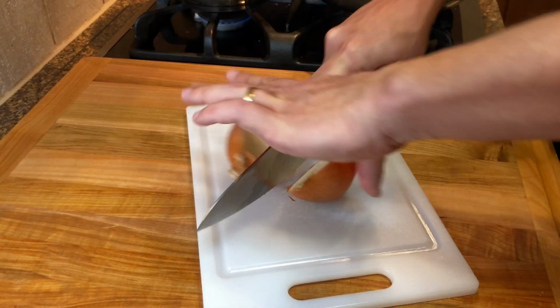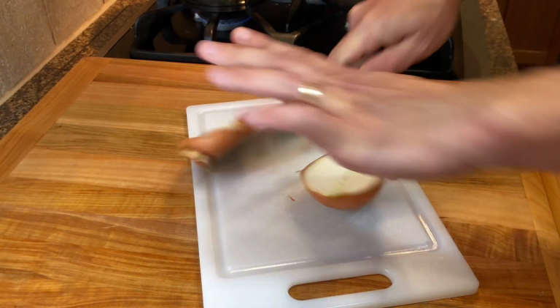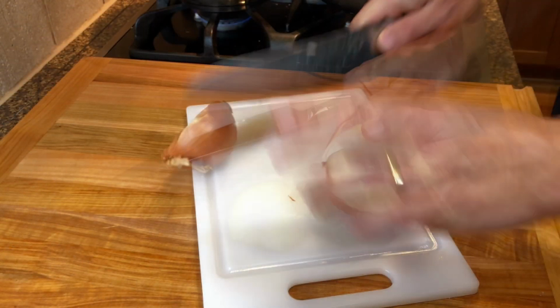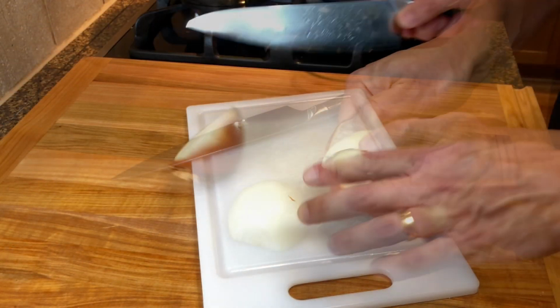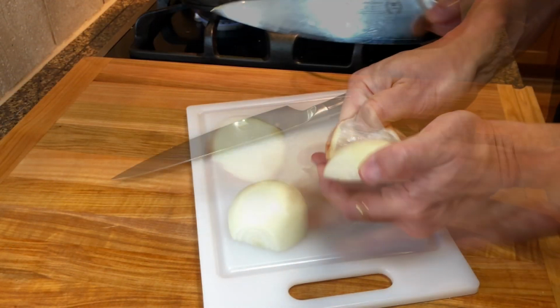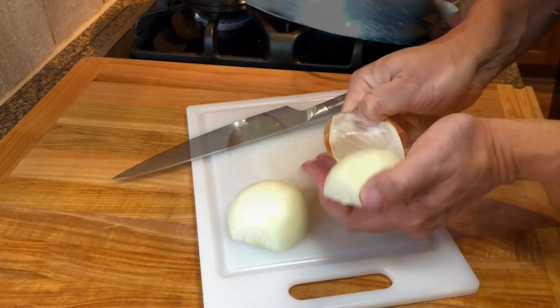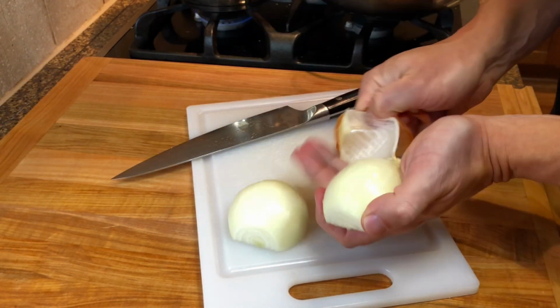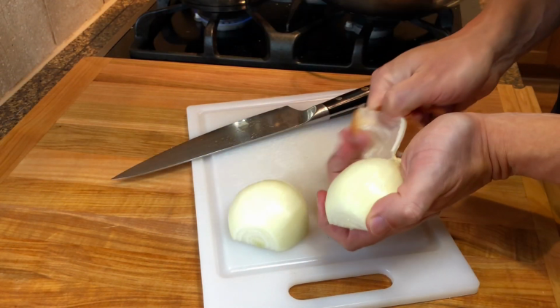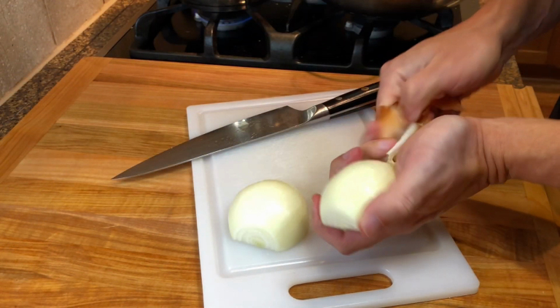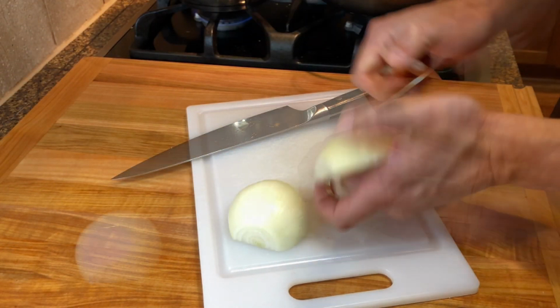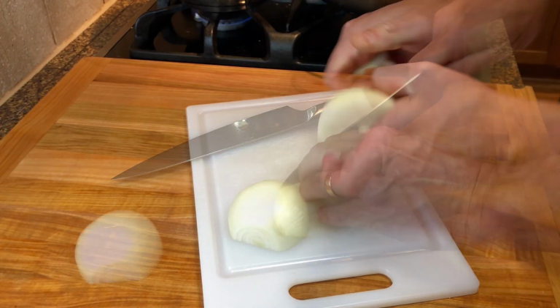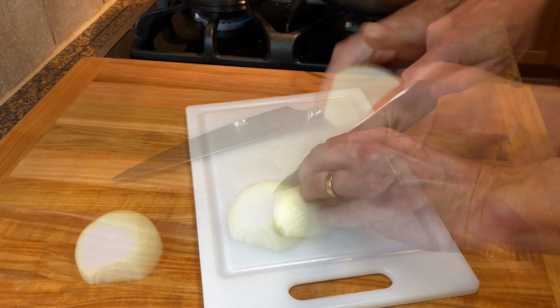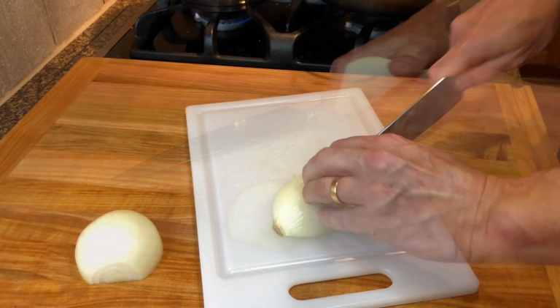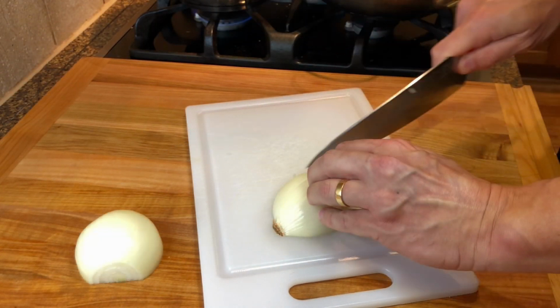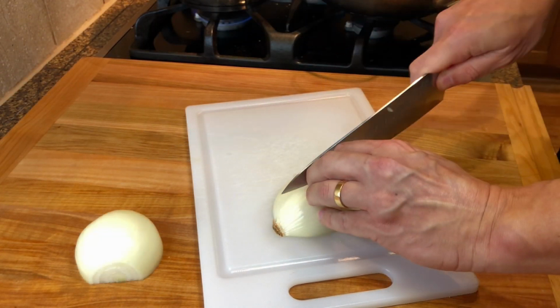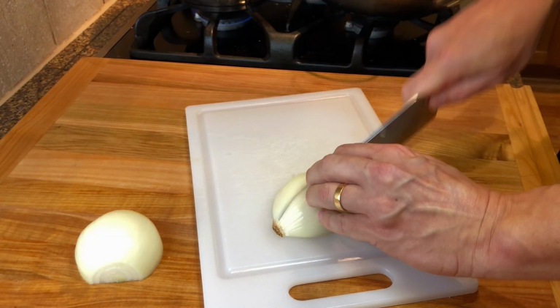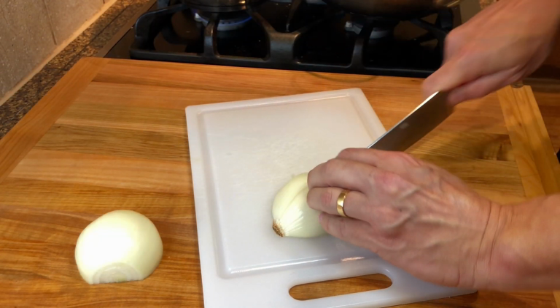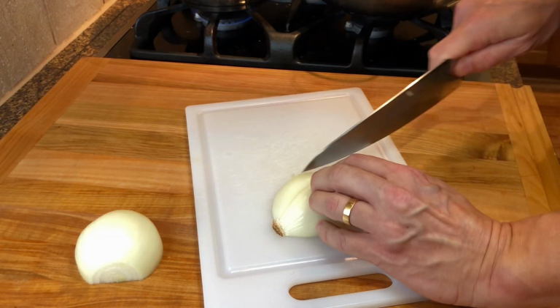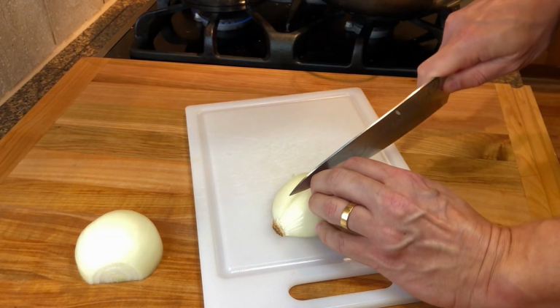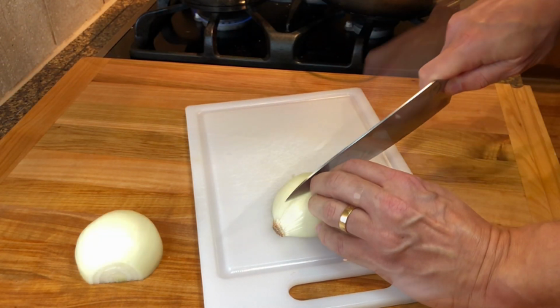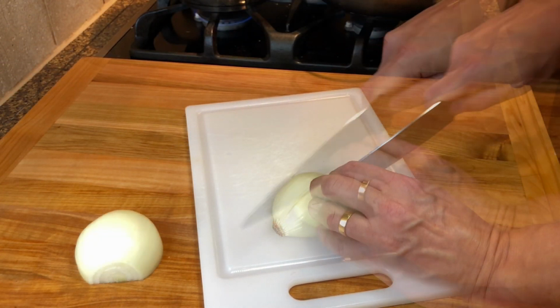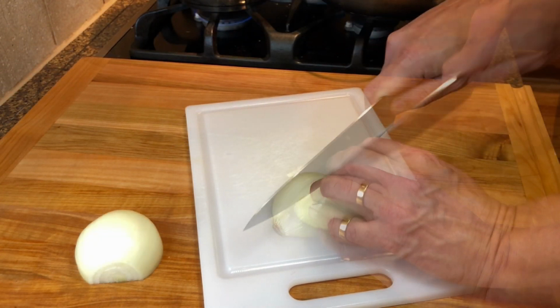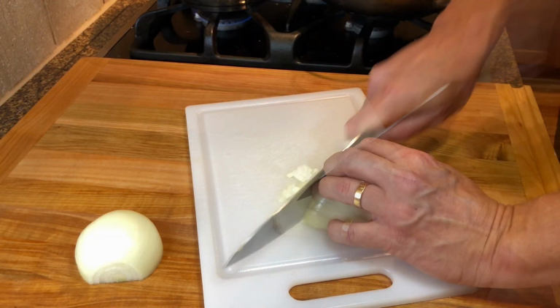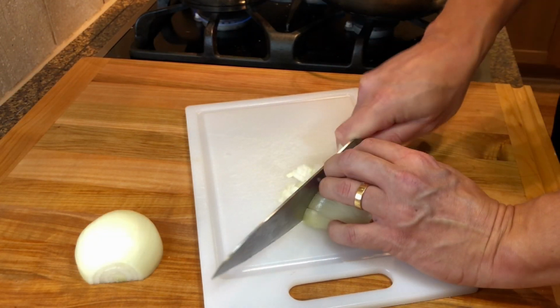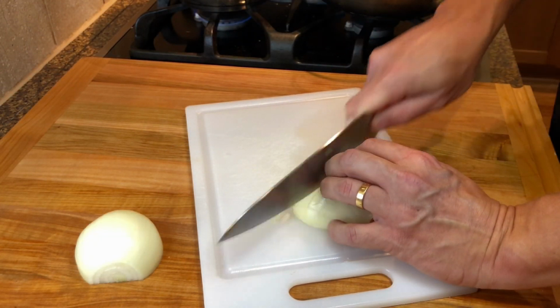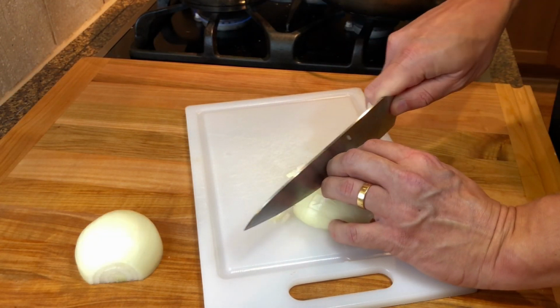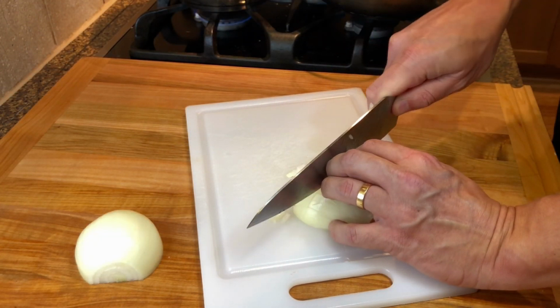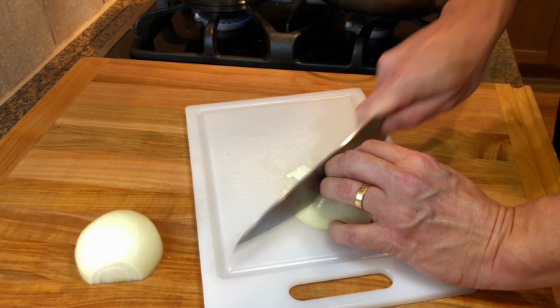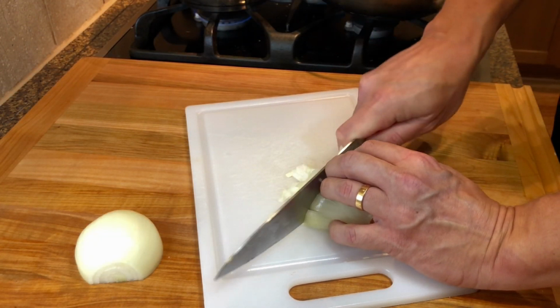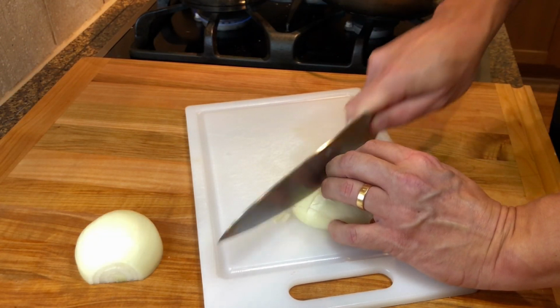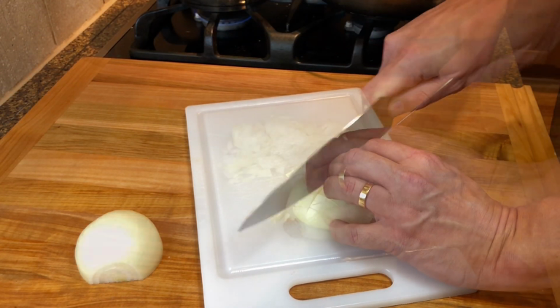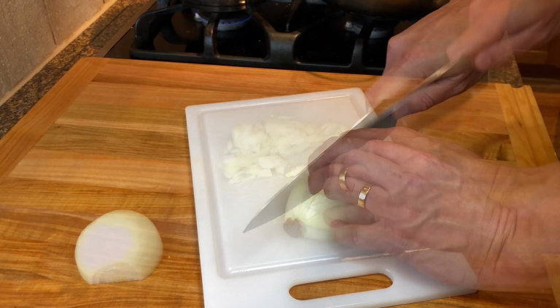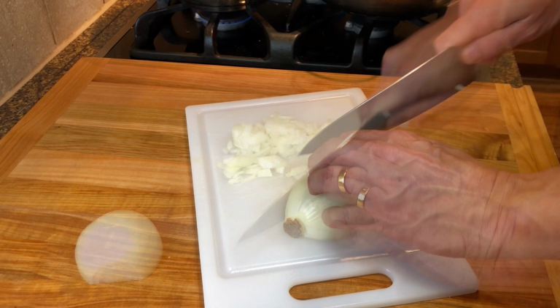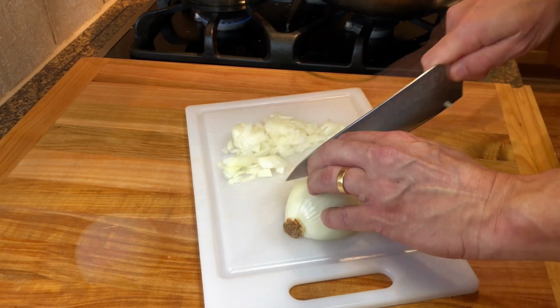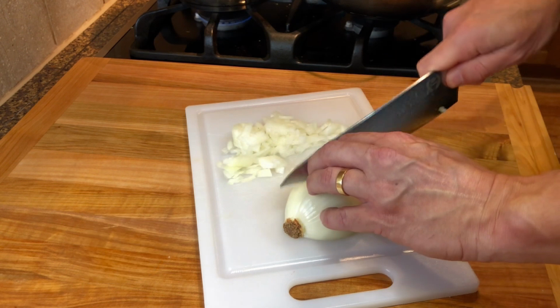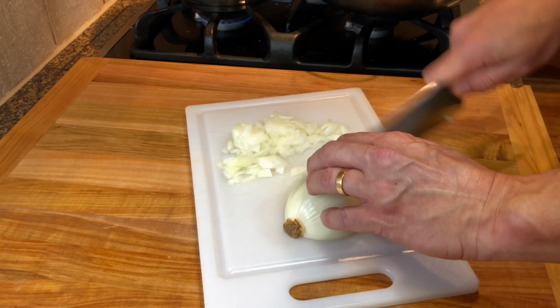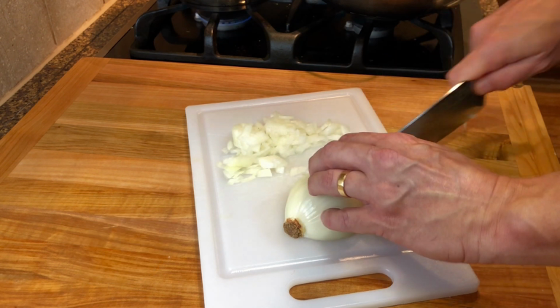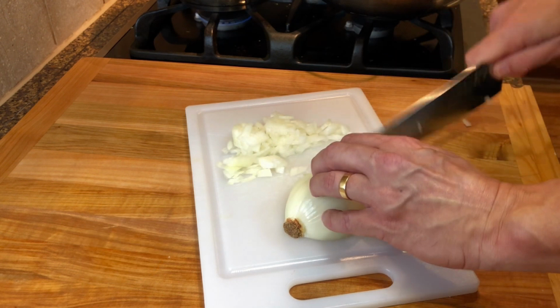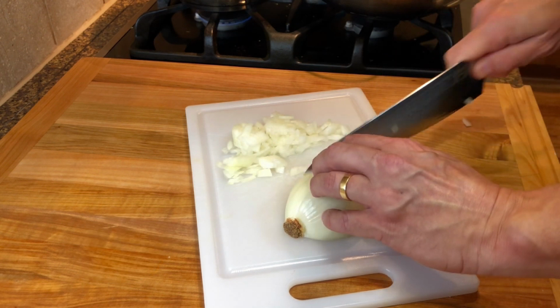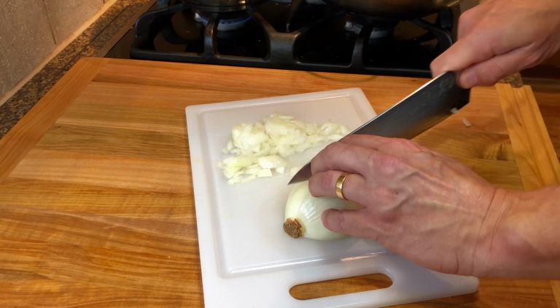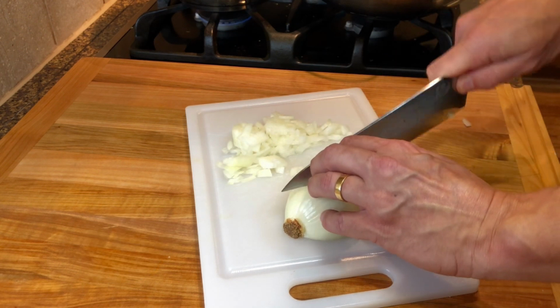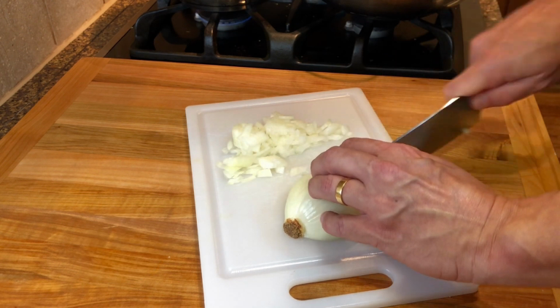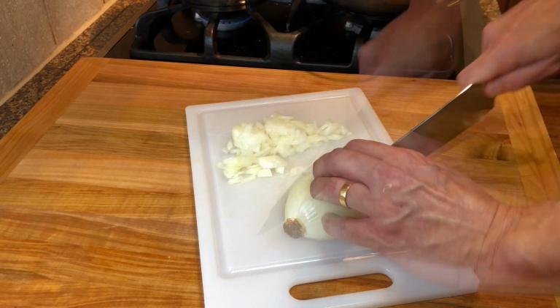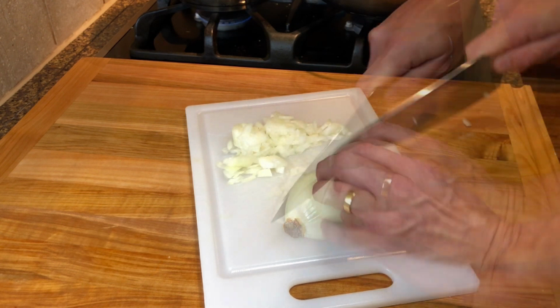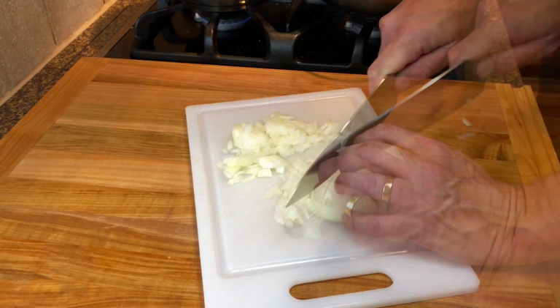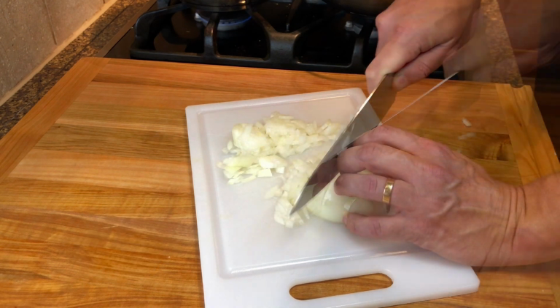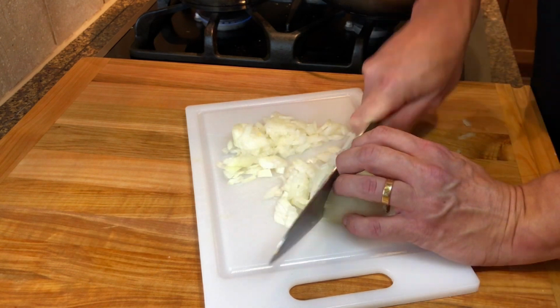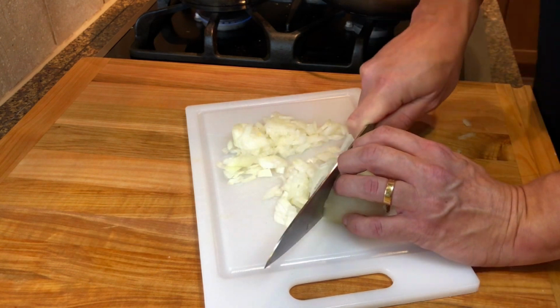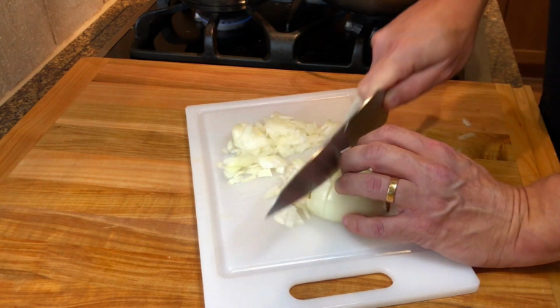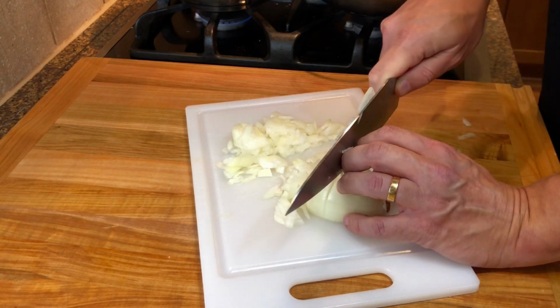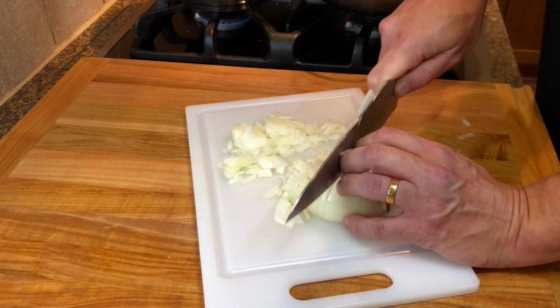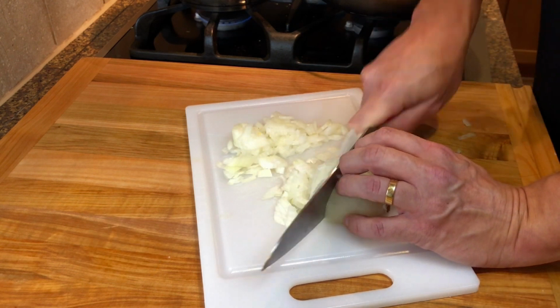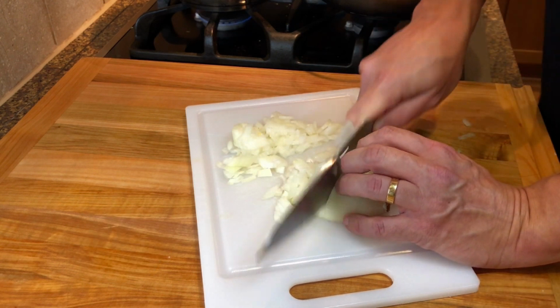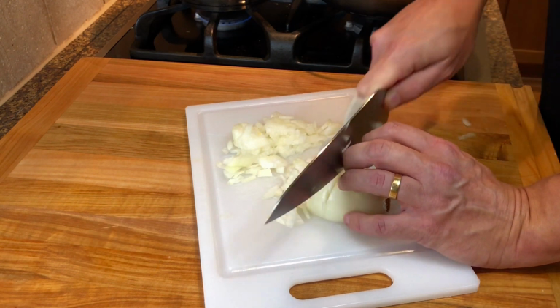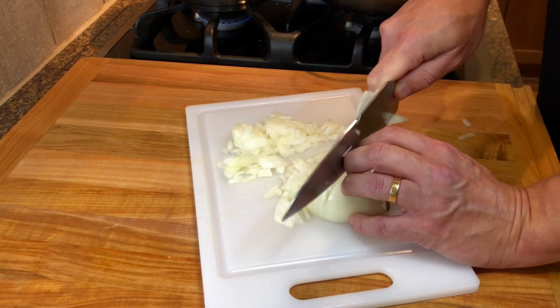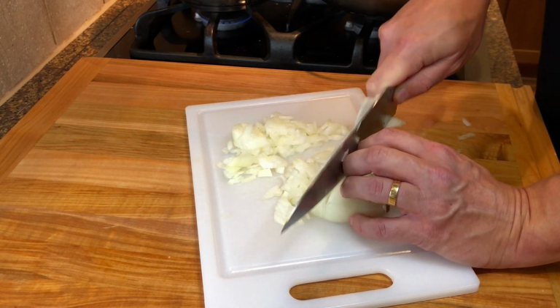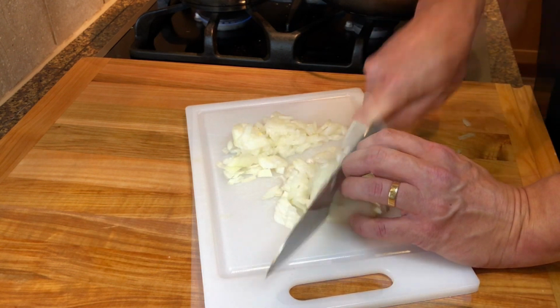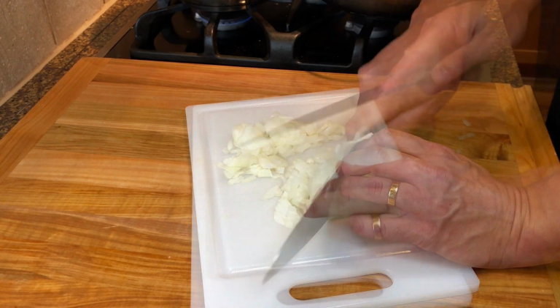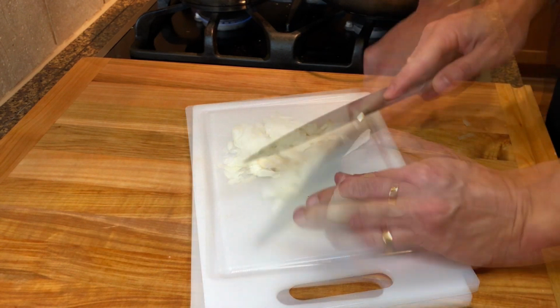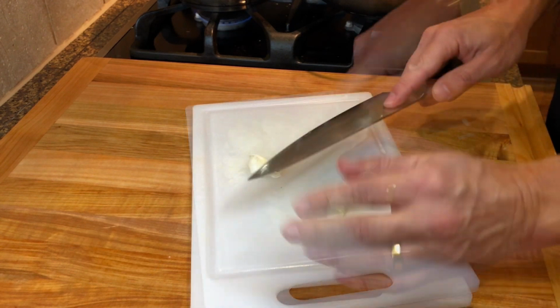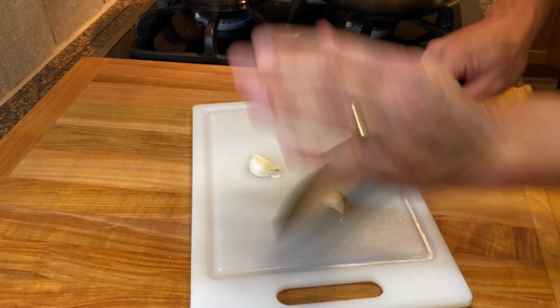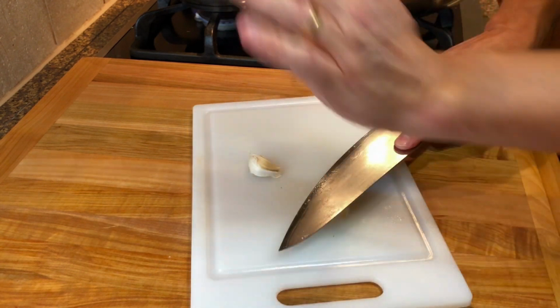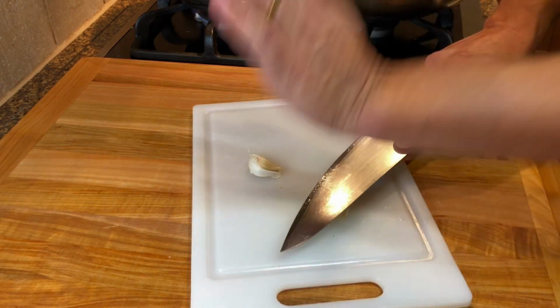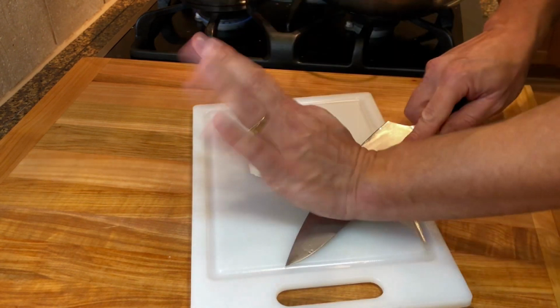Finely chop one yellow onion and two cloves of garlic.